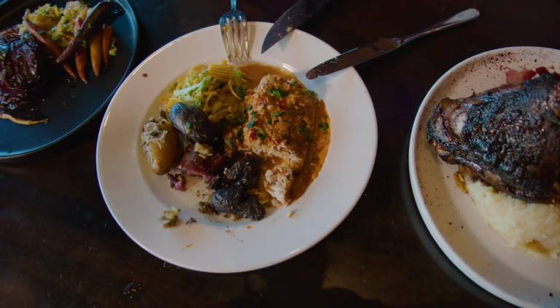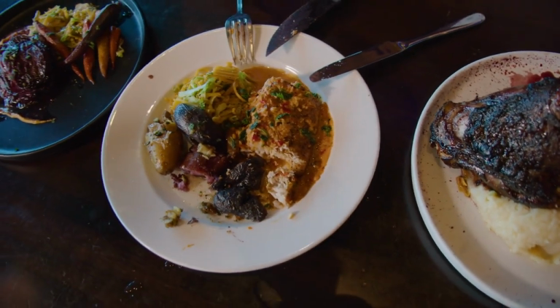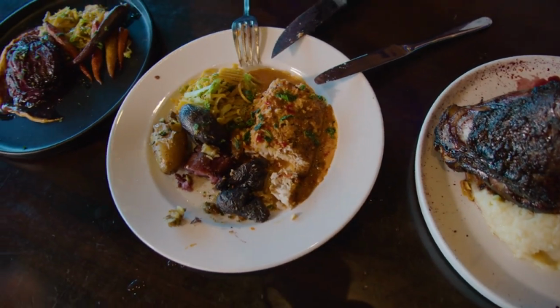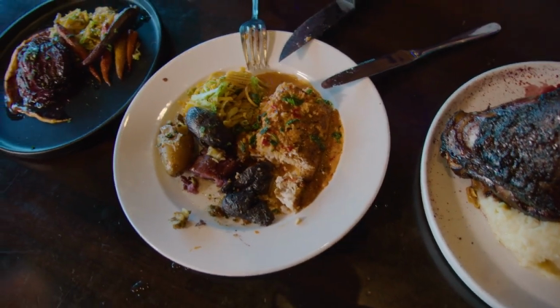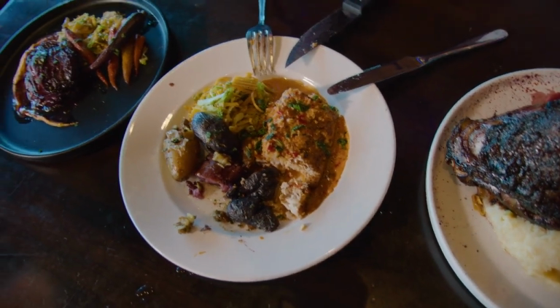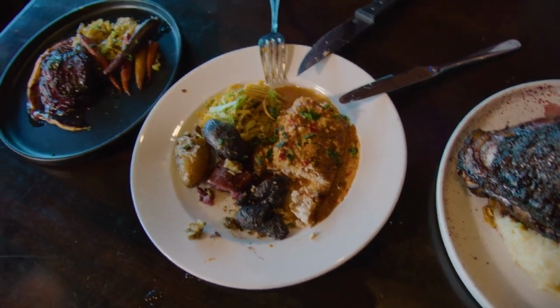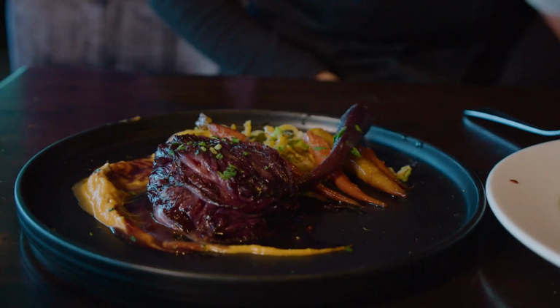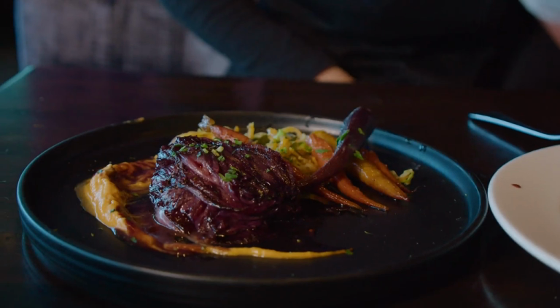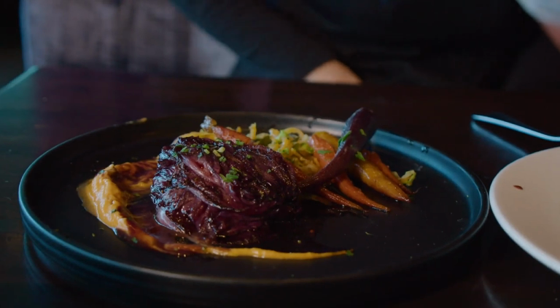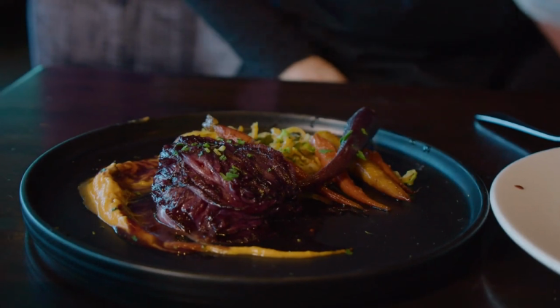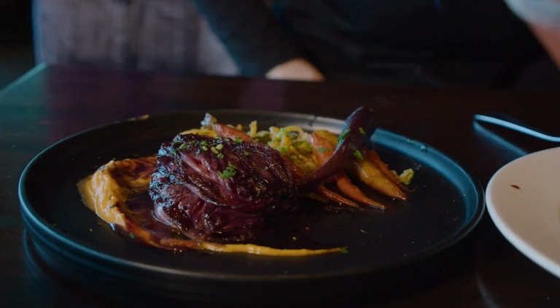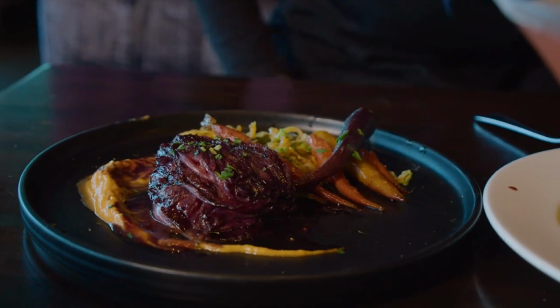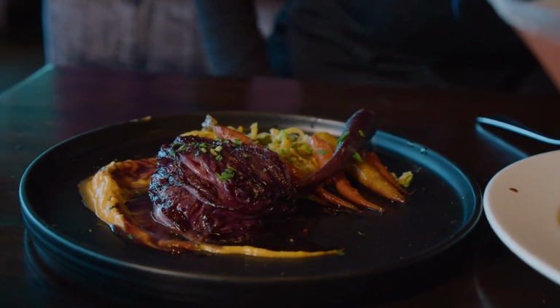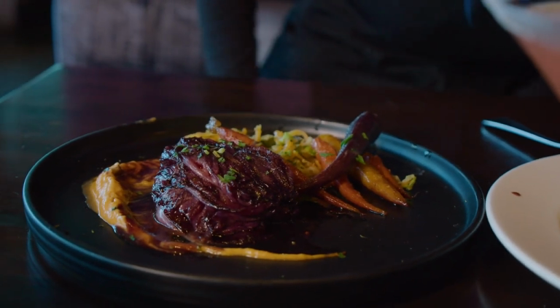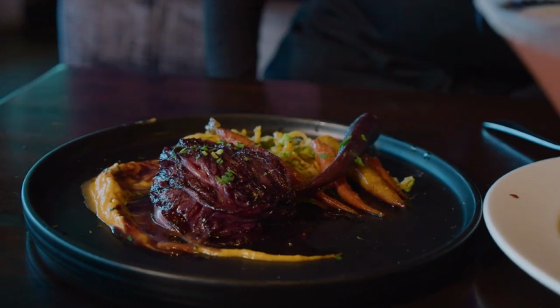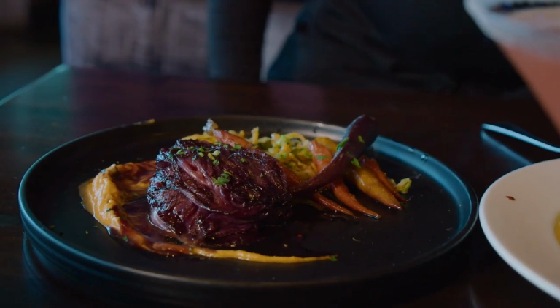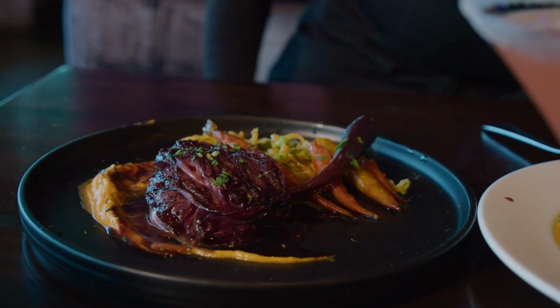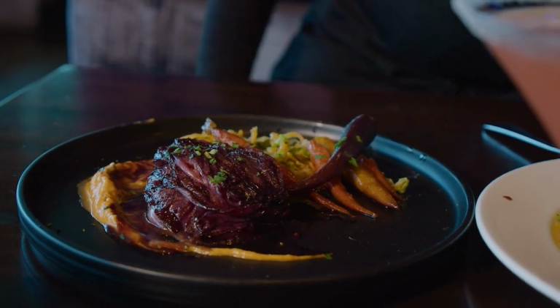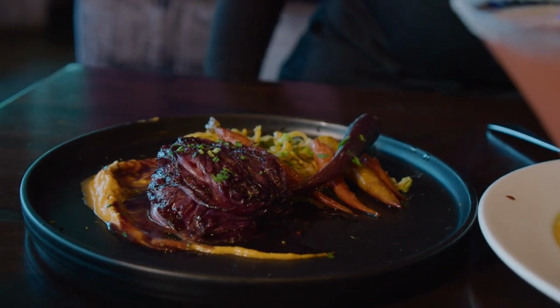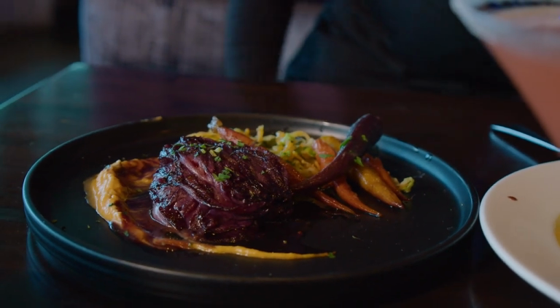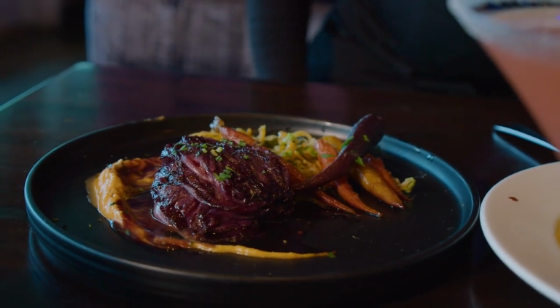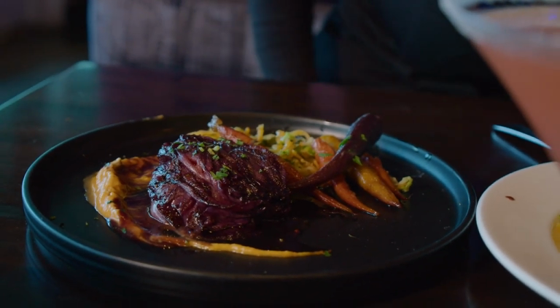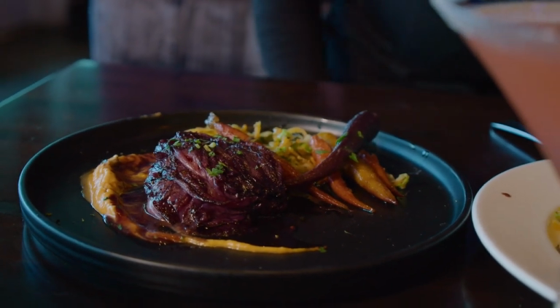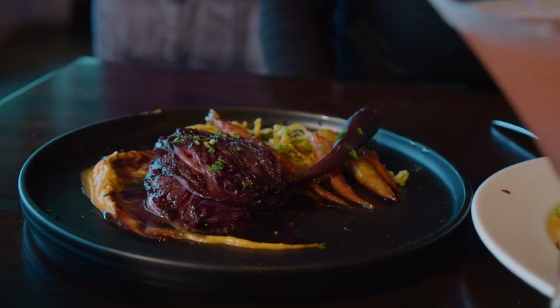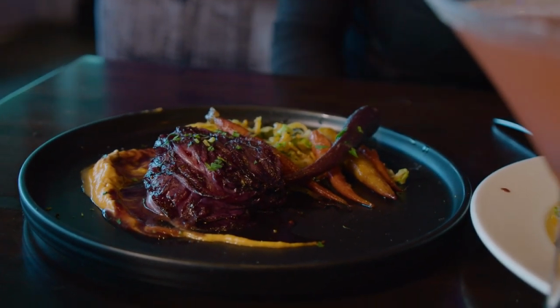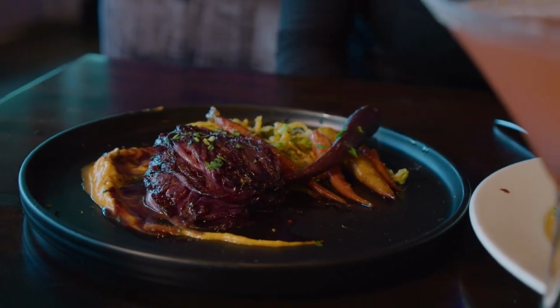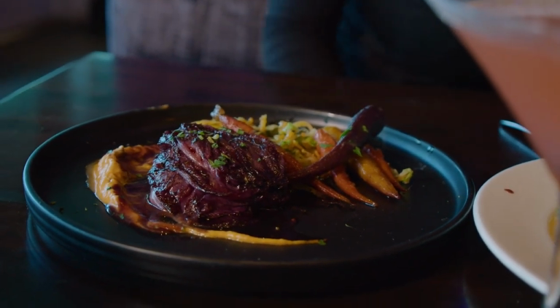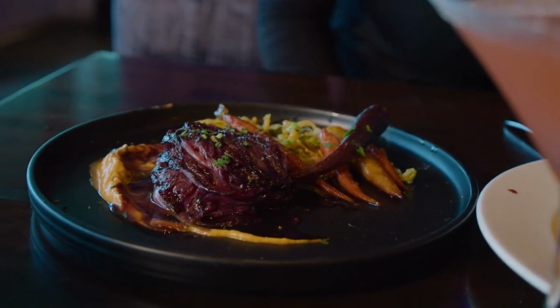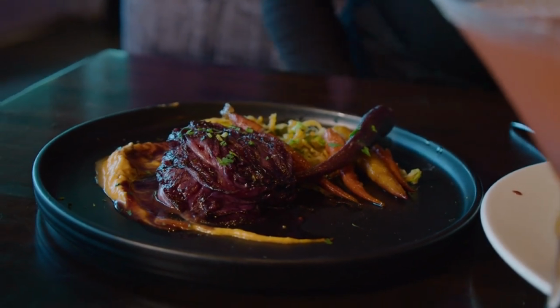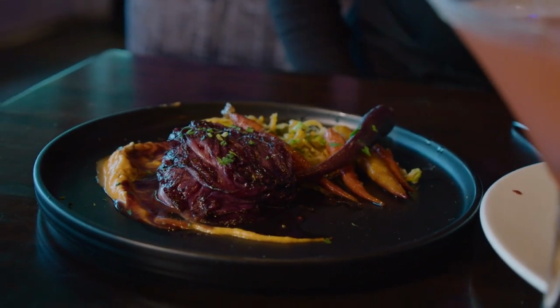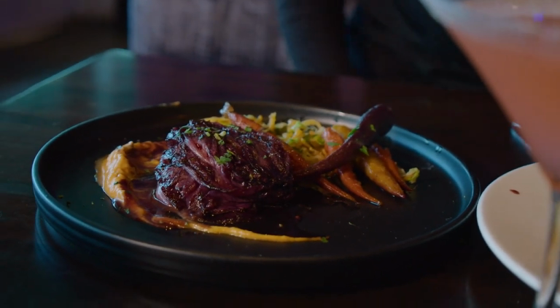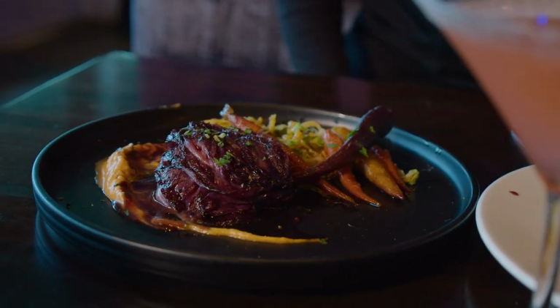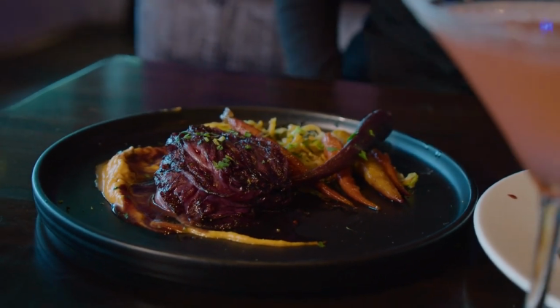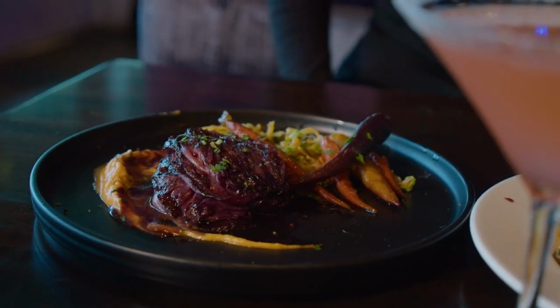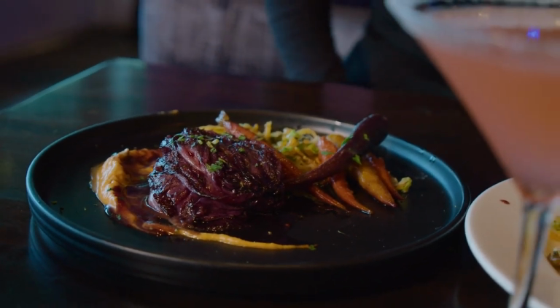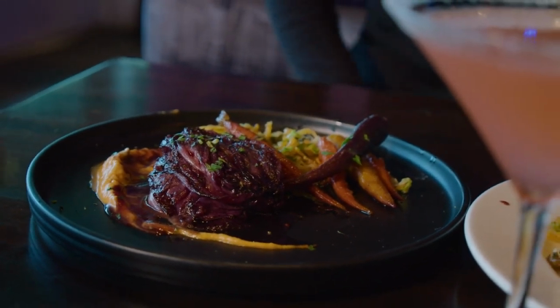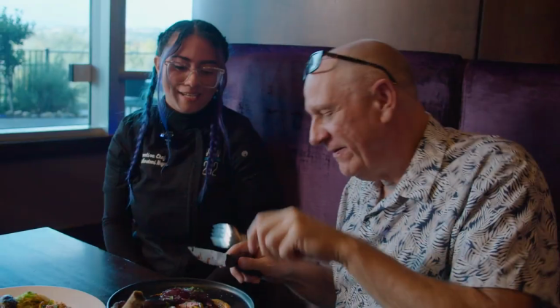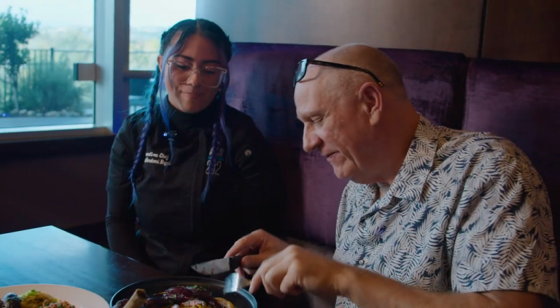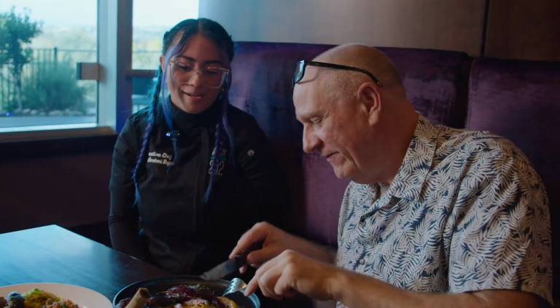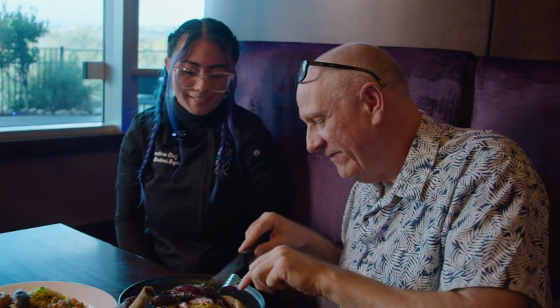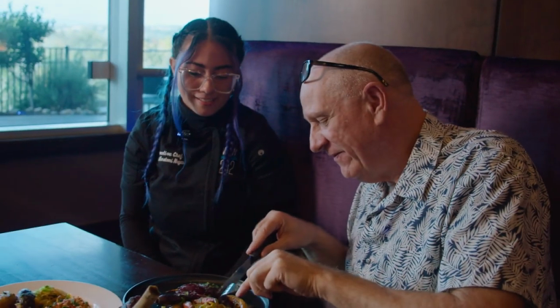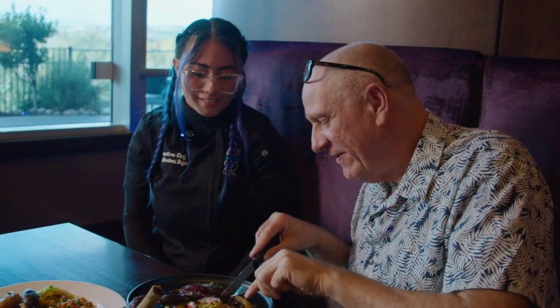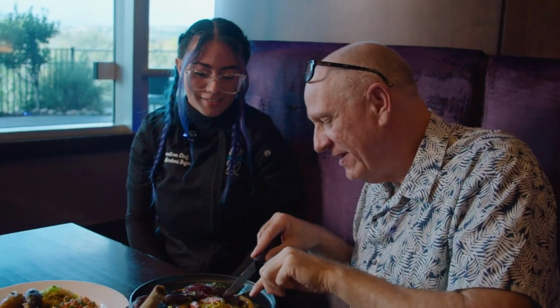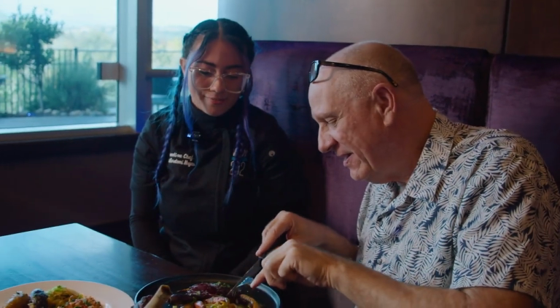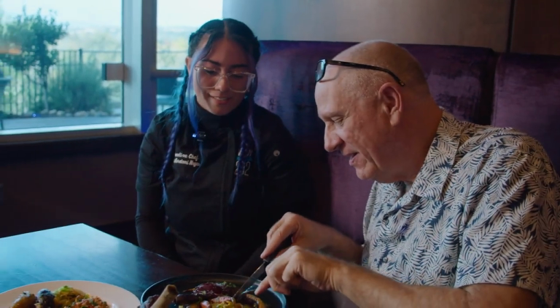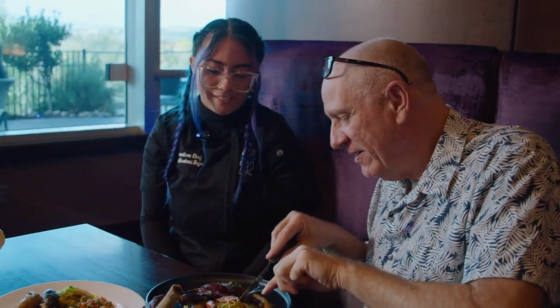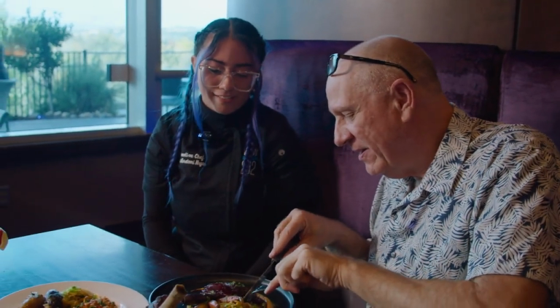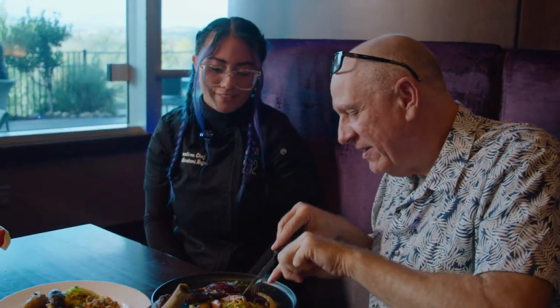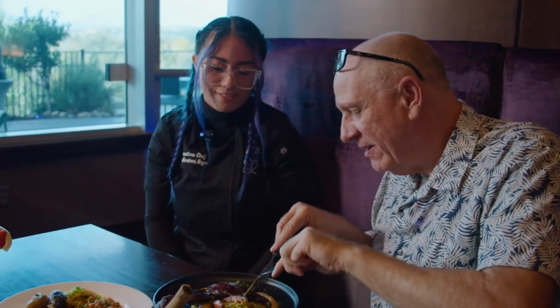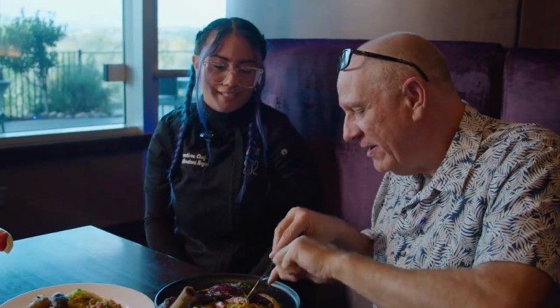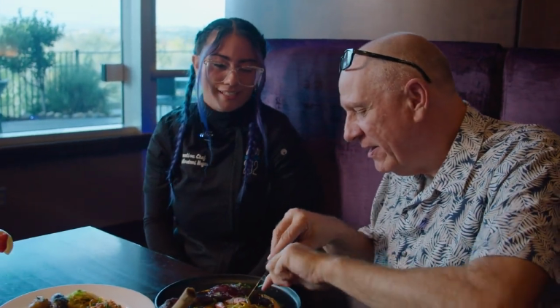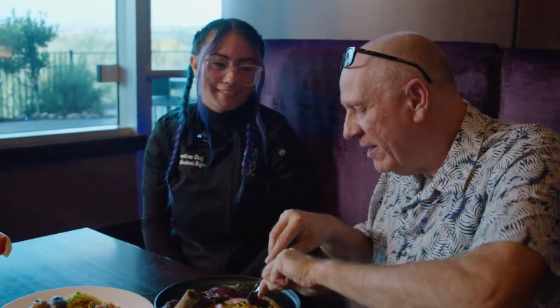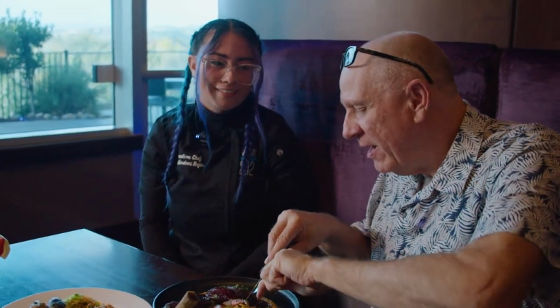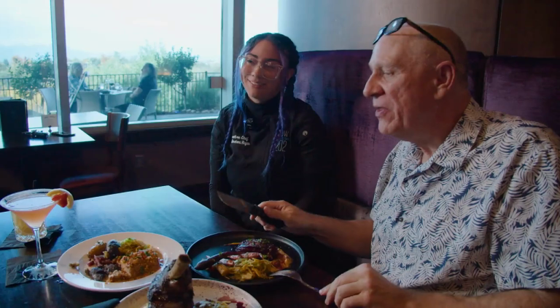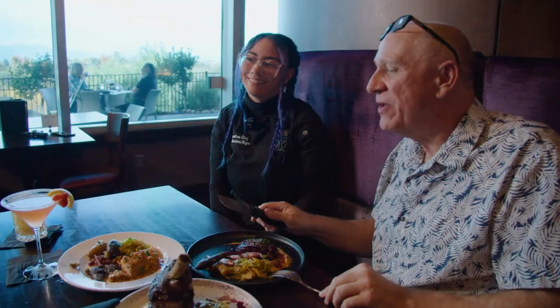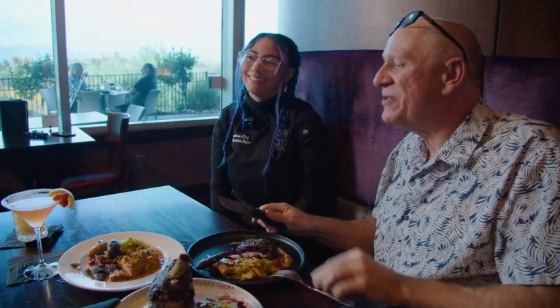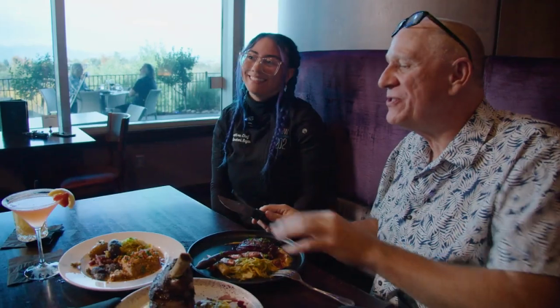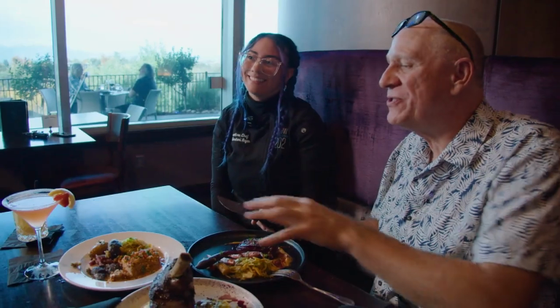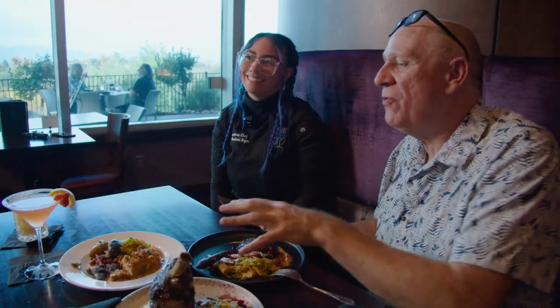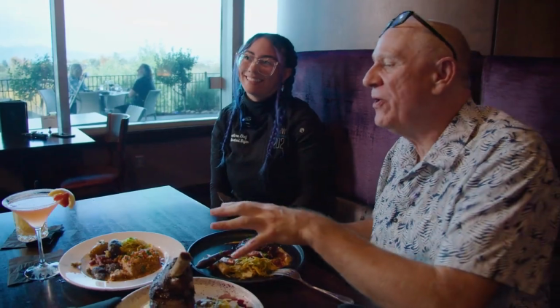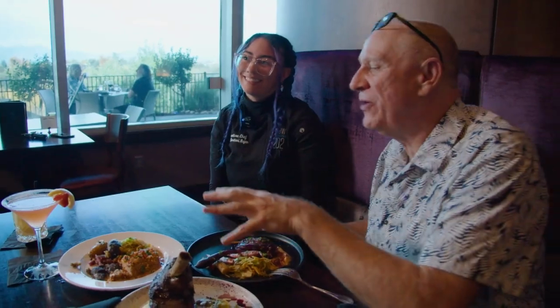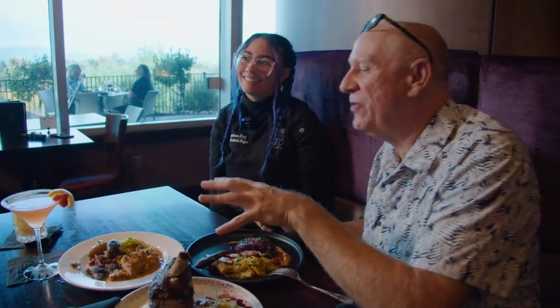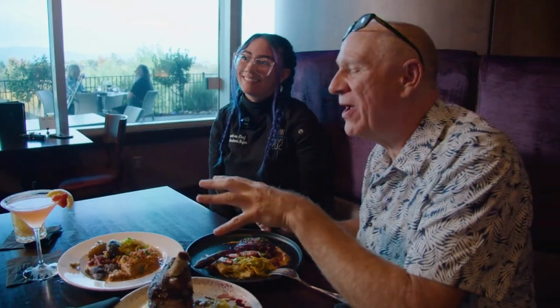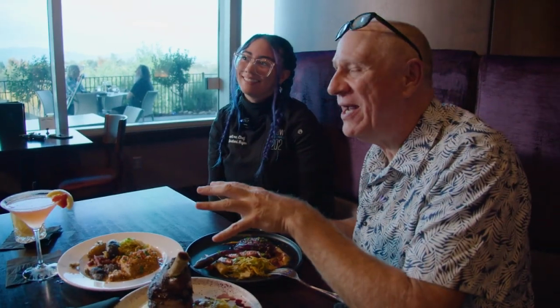This is our vegan dish. I've noticed a lot of people have very dietary restrictions, so this is a pan-seared radicchio steak. This is so good, you guys.